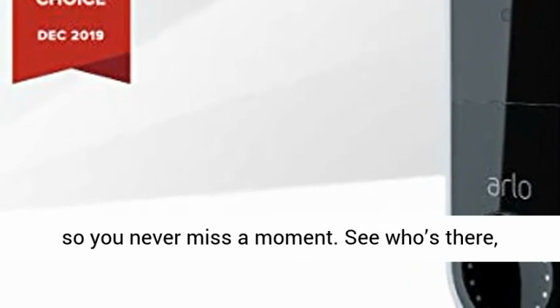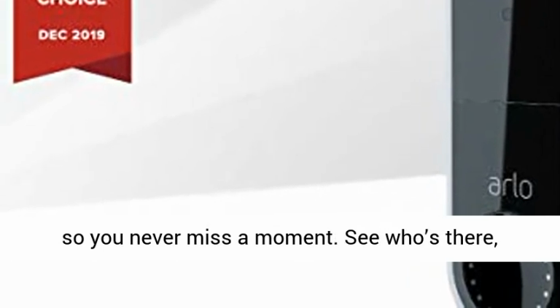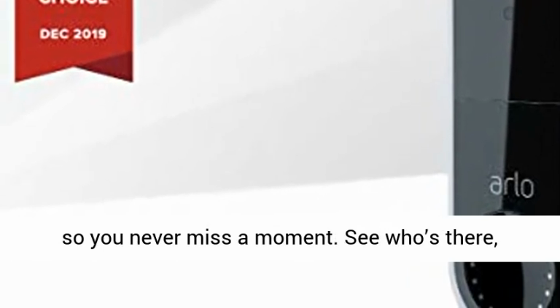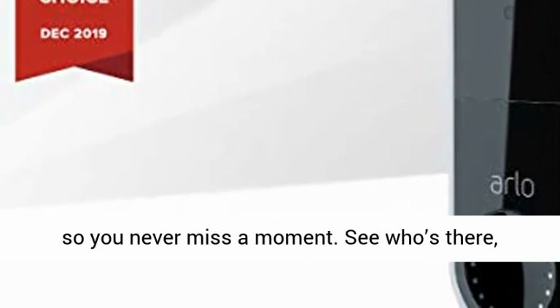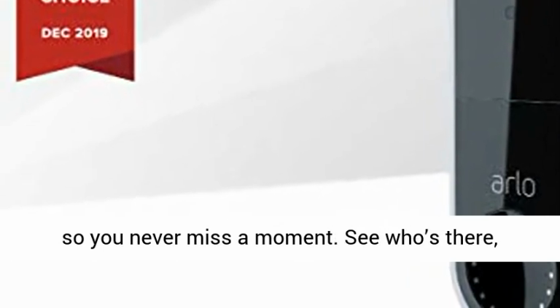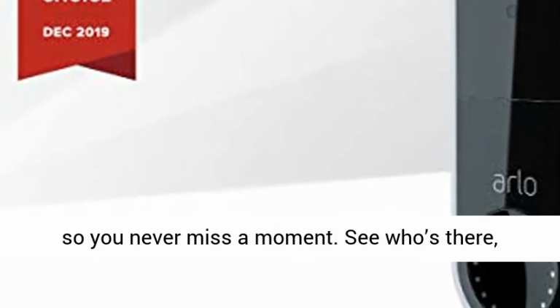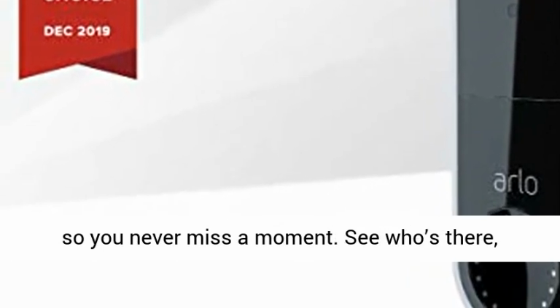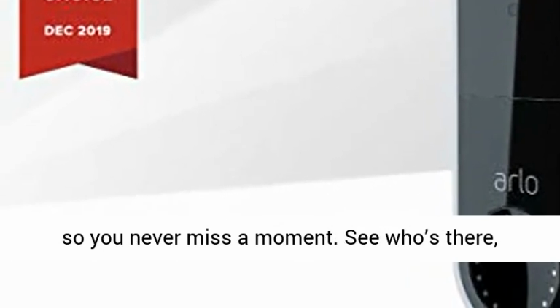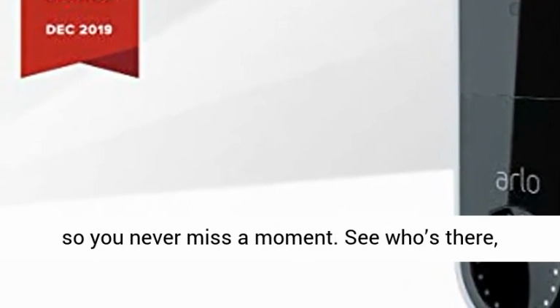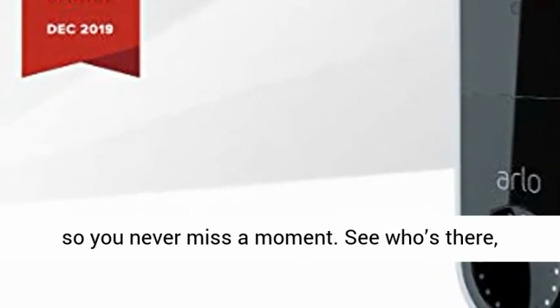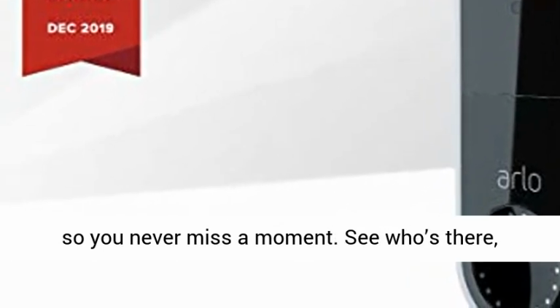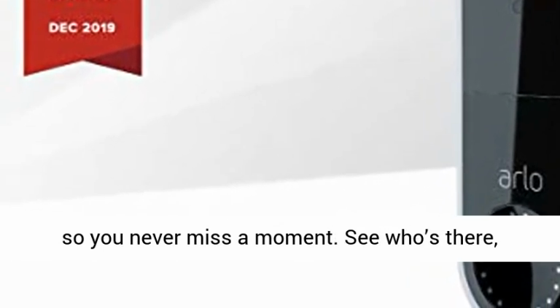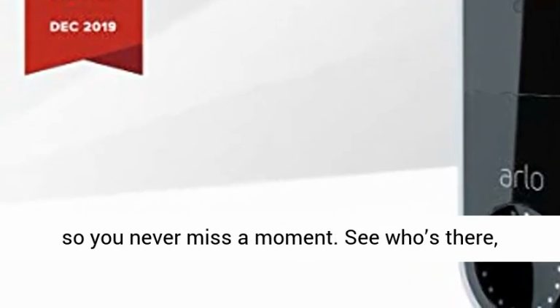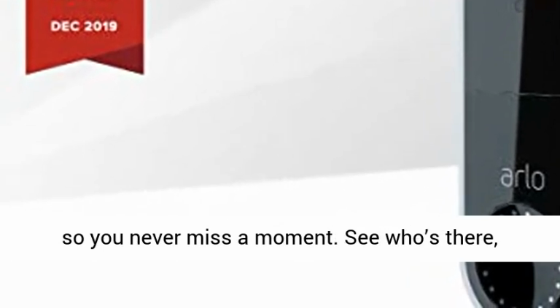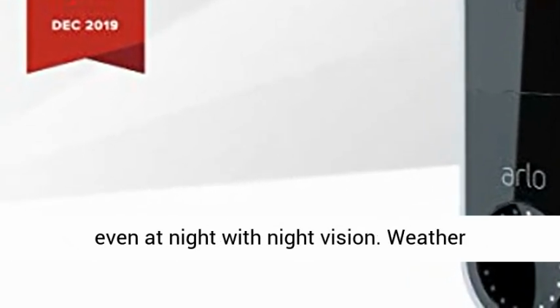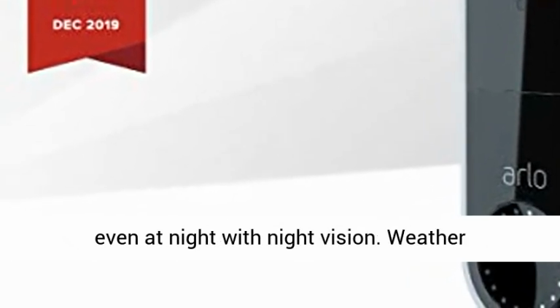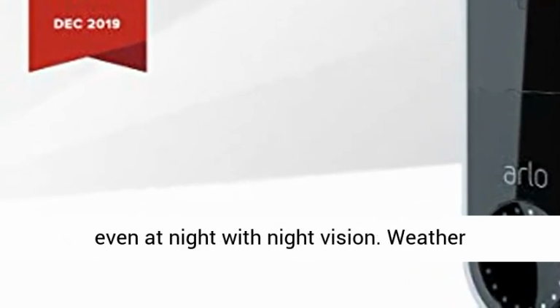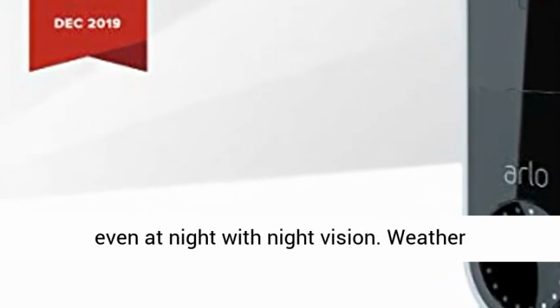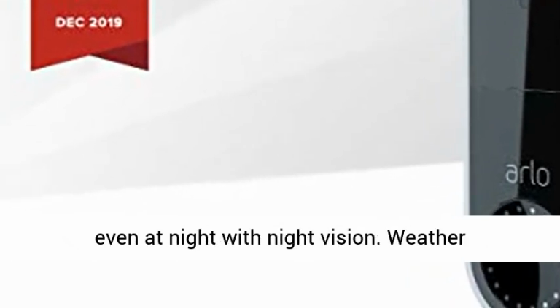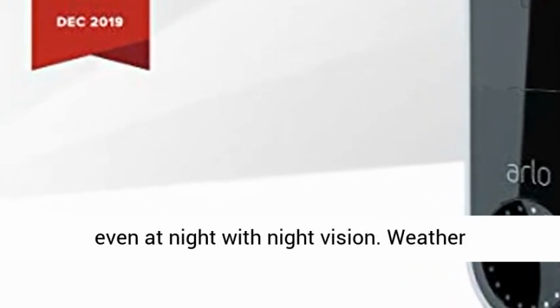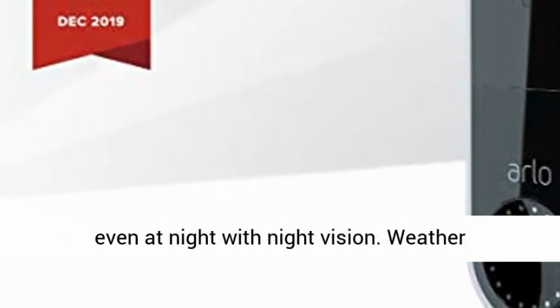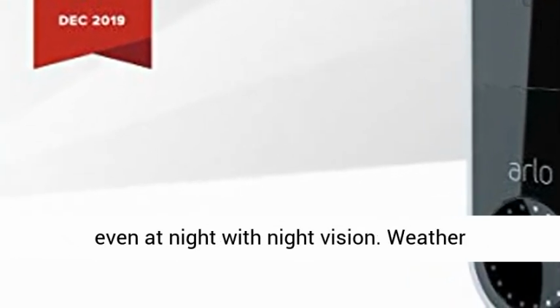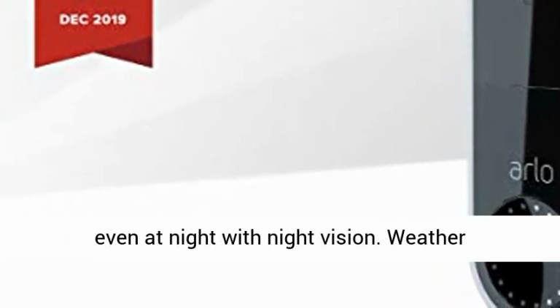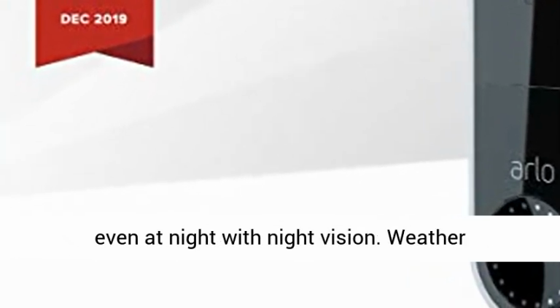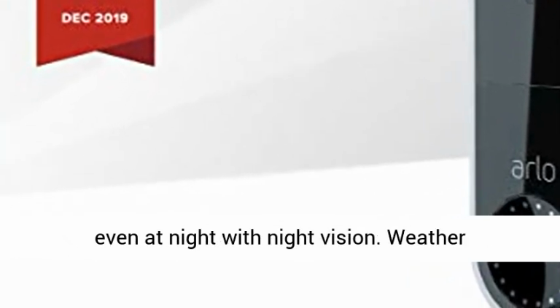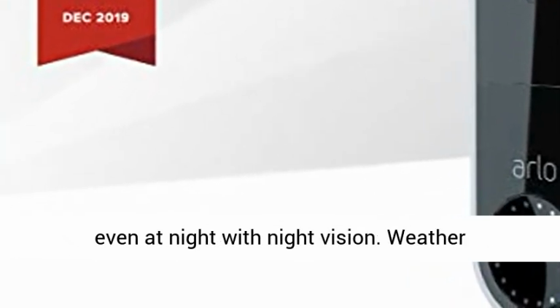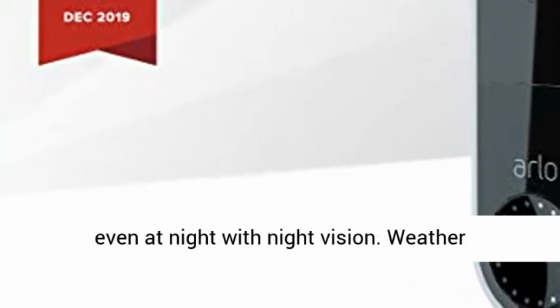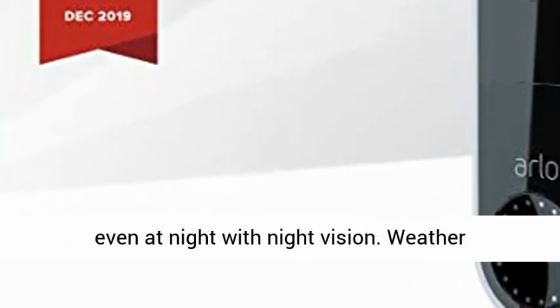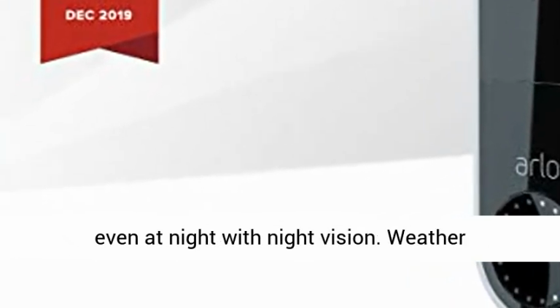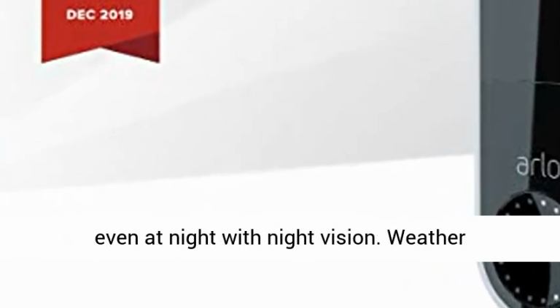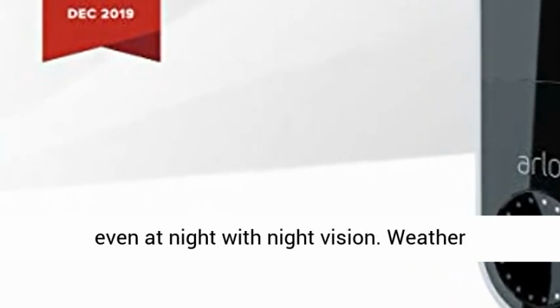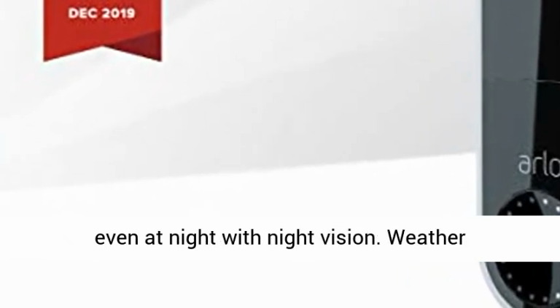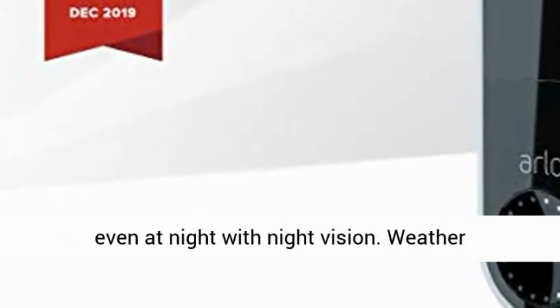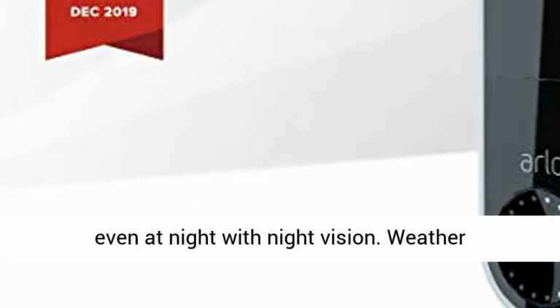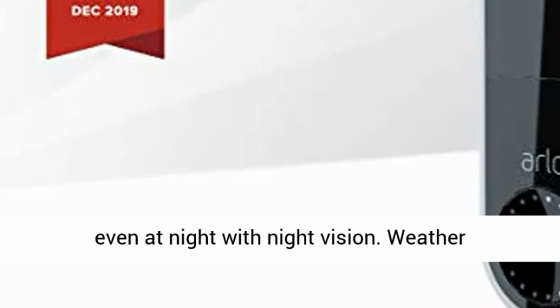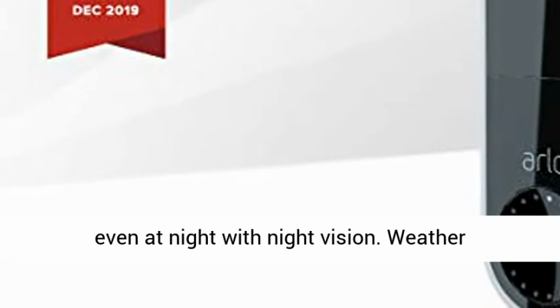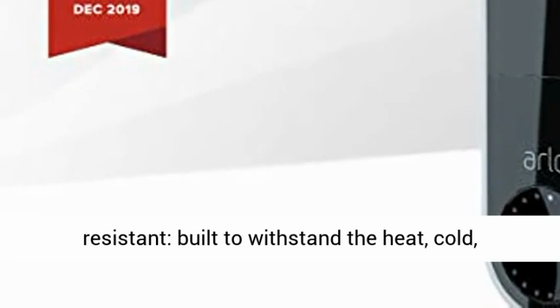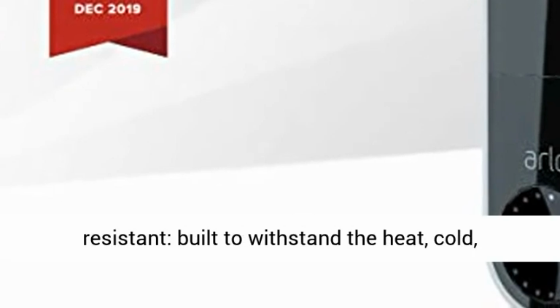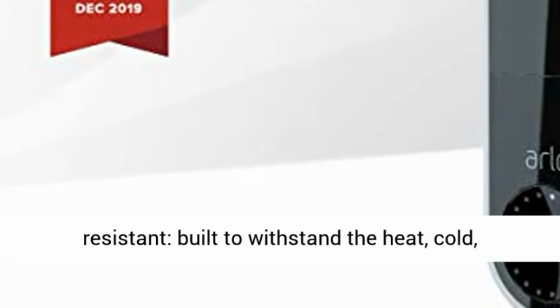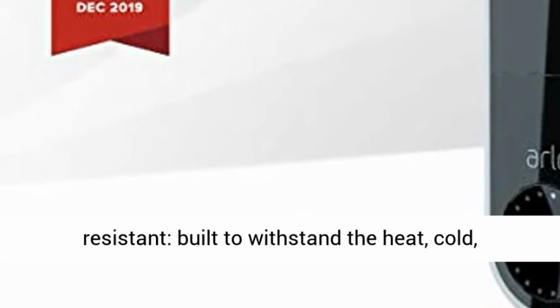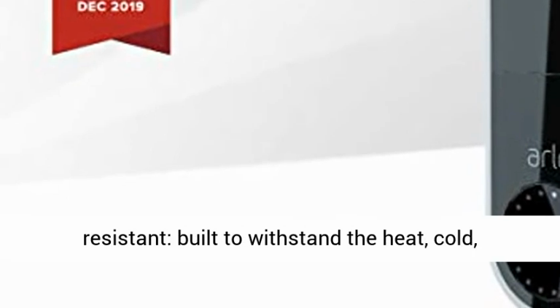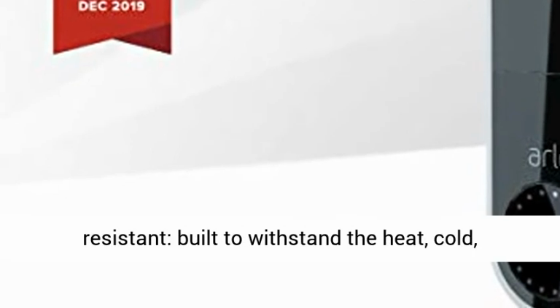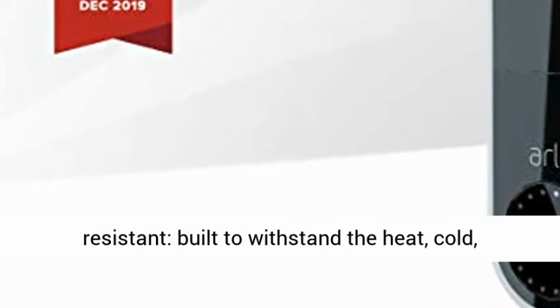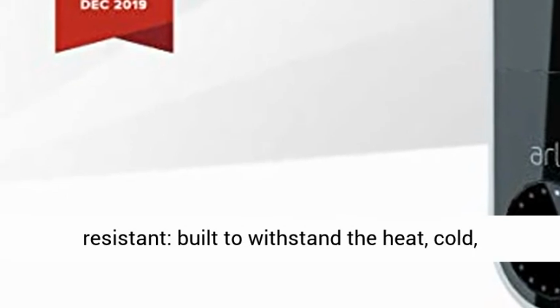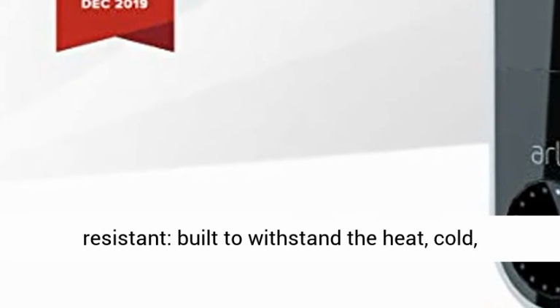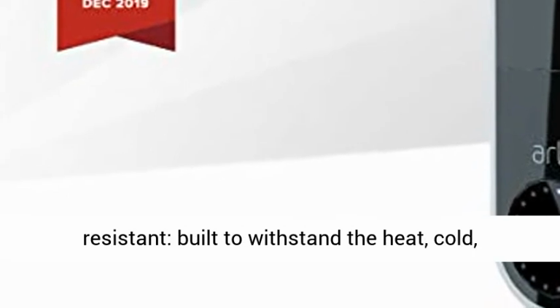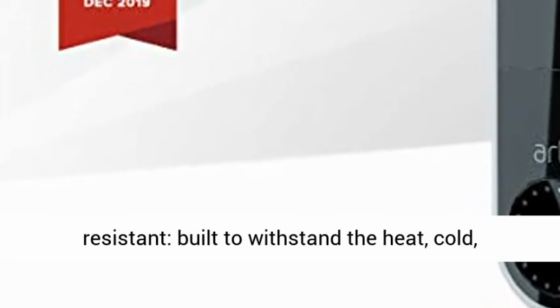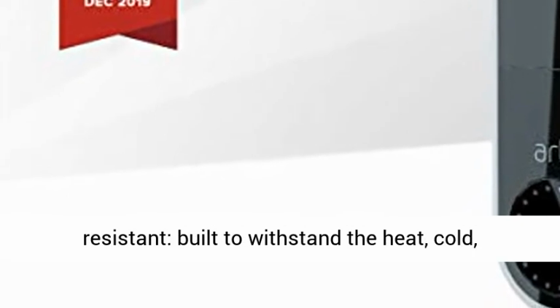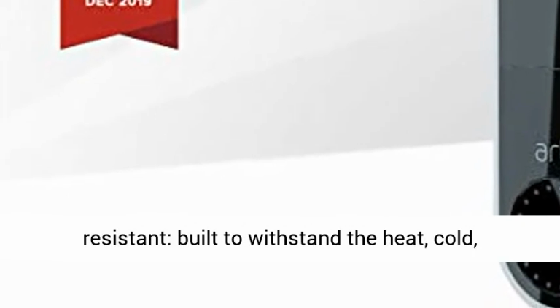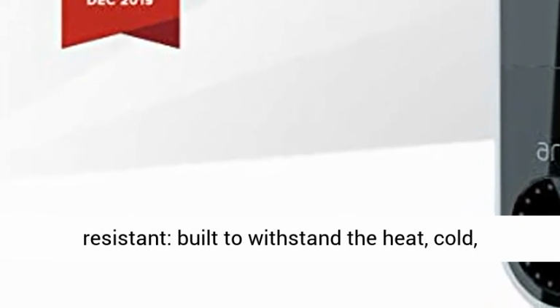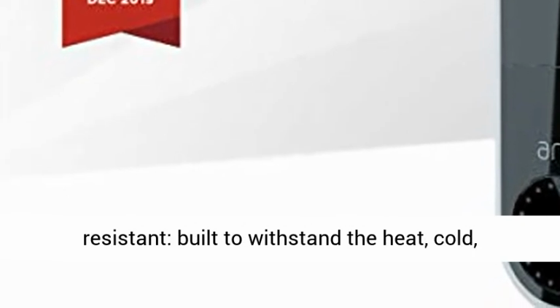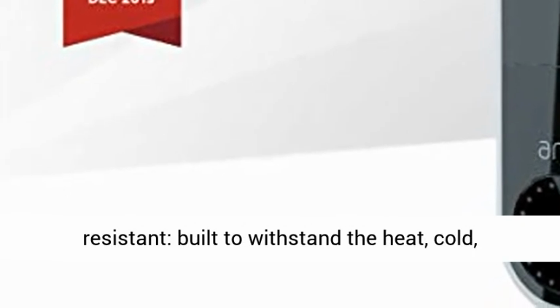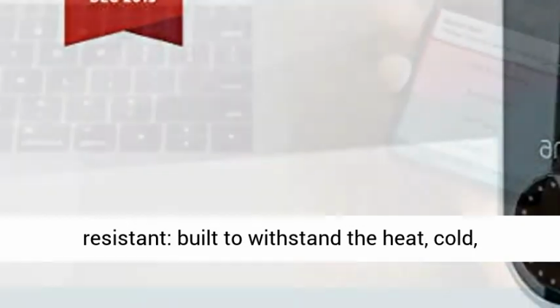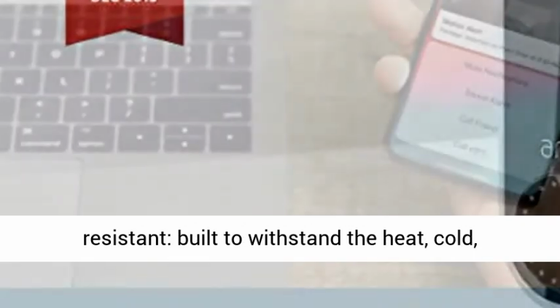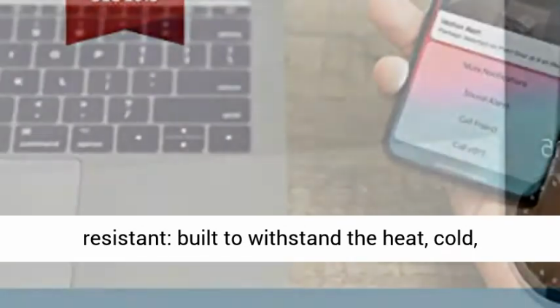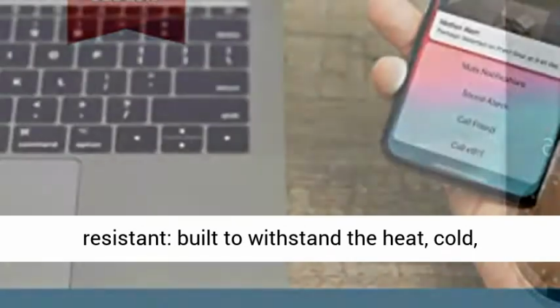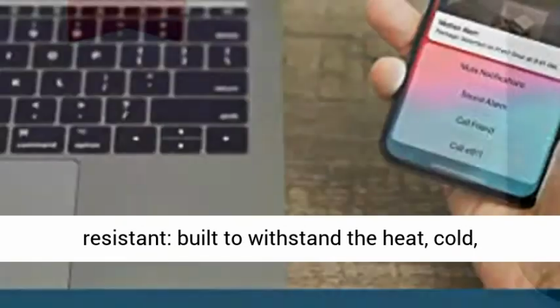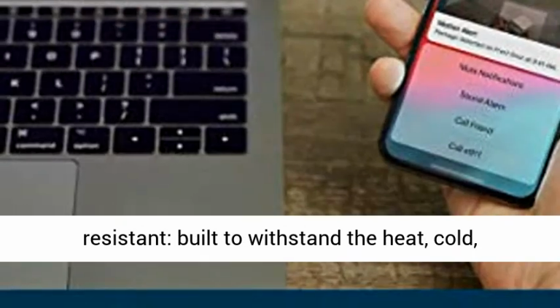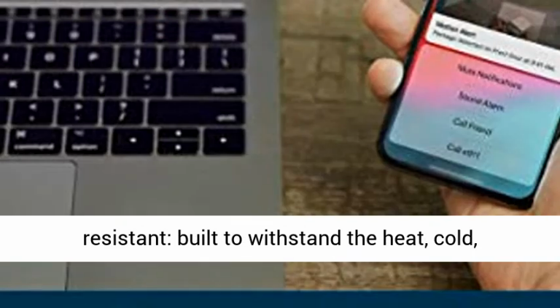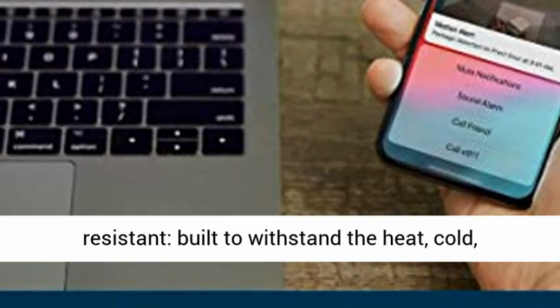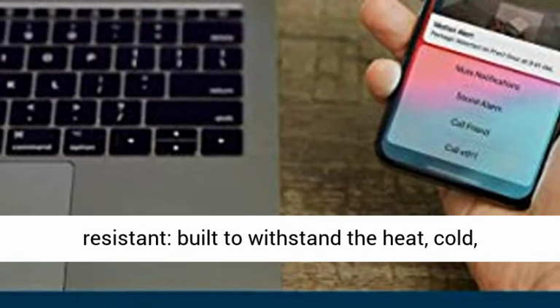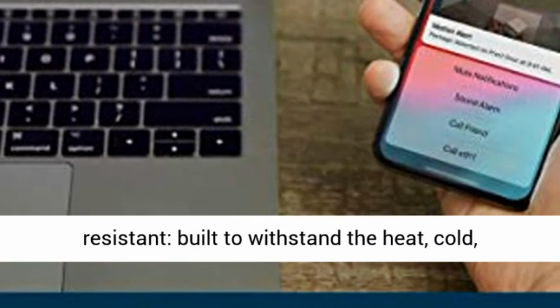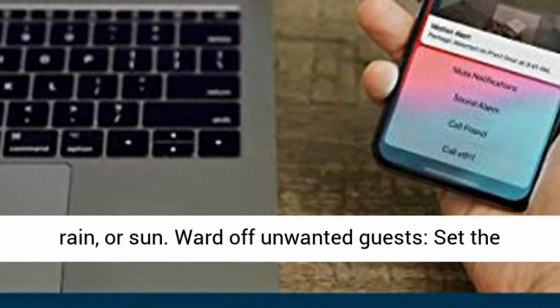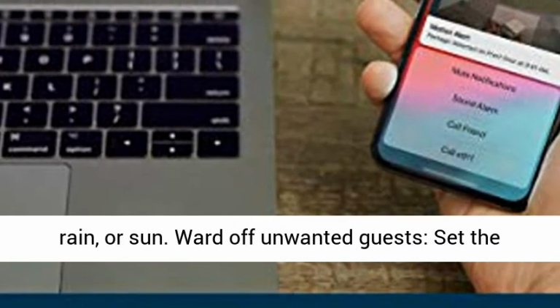See who's there even at night with night vision. Weather-resistant, built to withstand the heat, cold, rain, or sun.